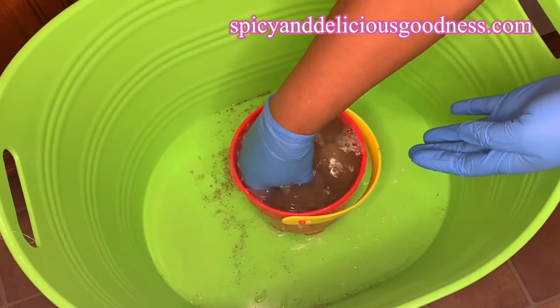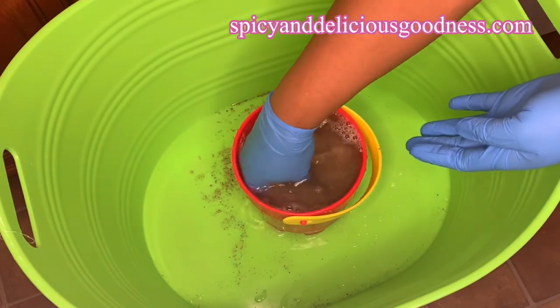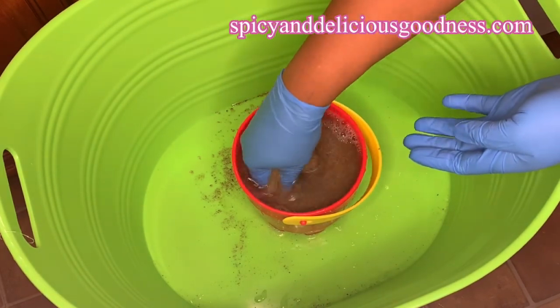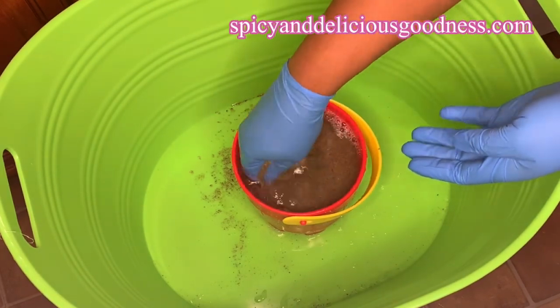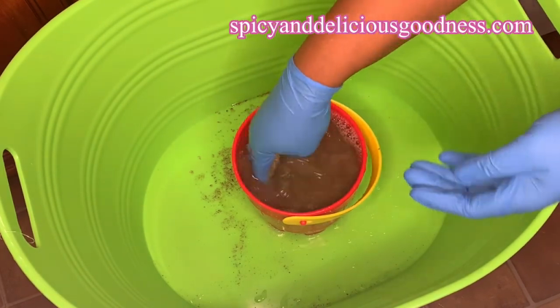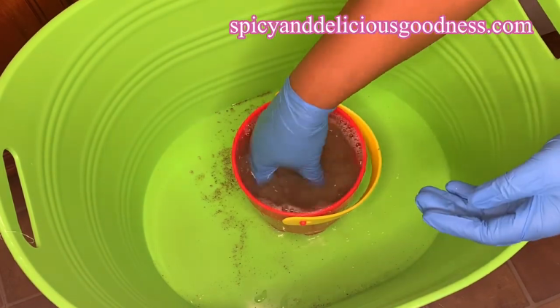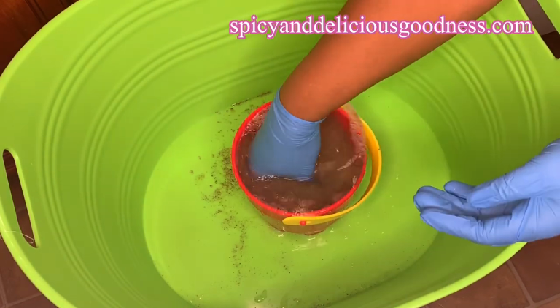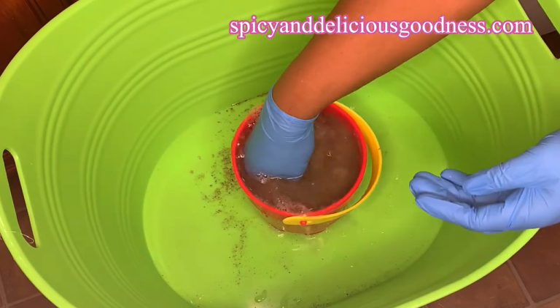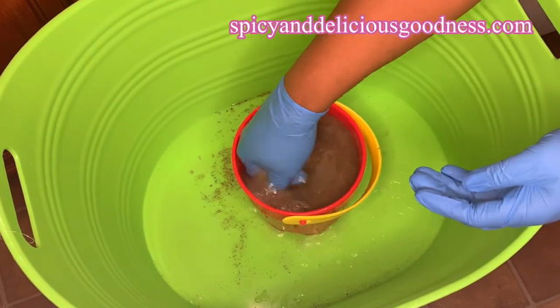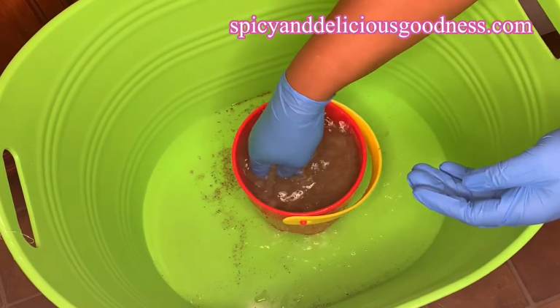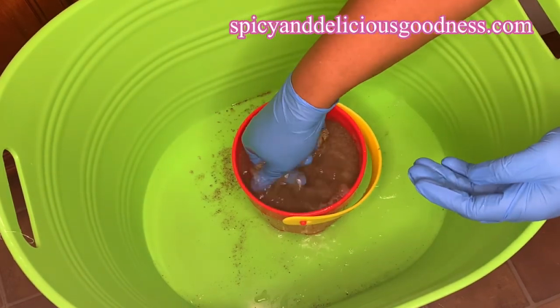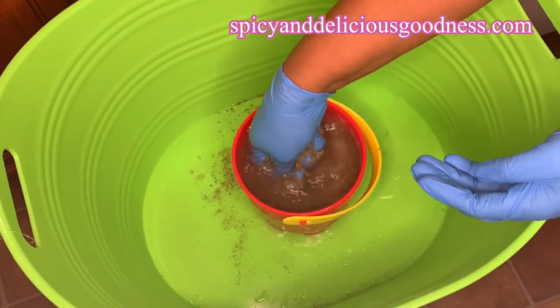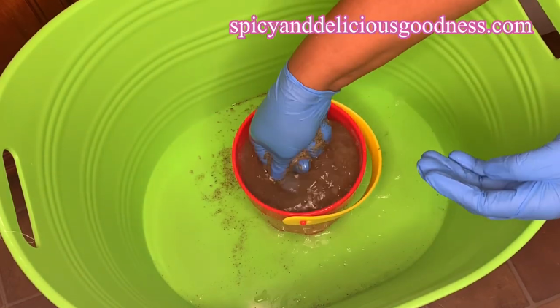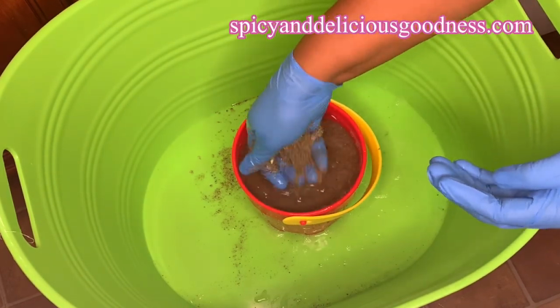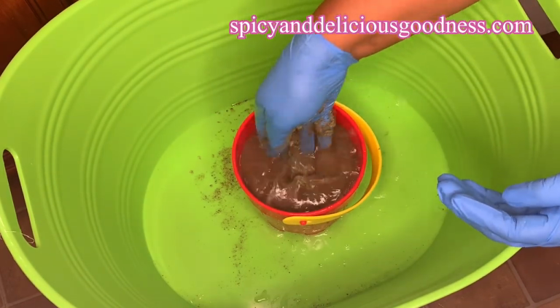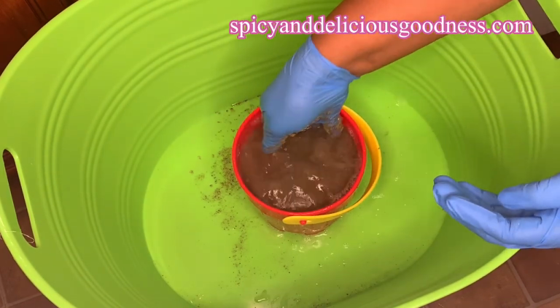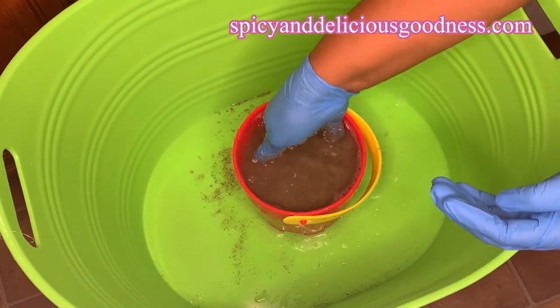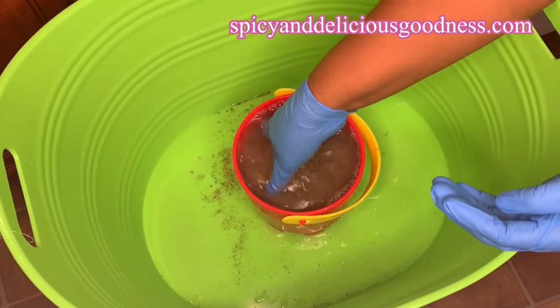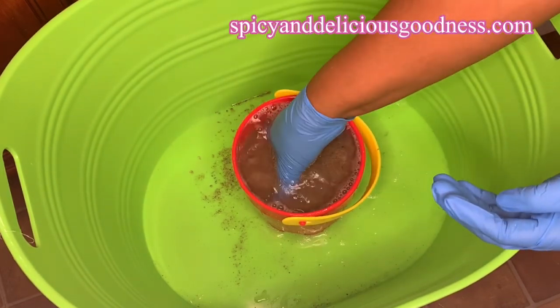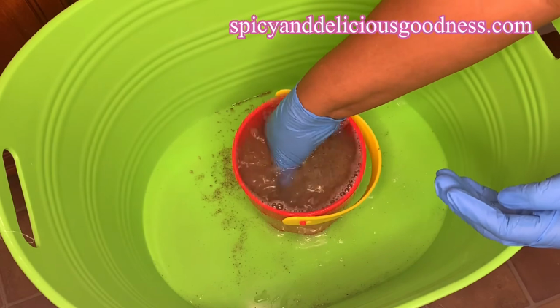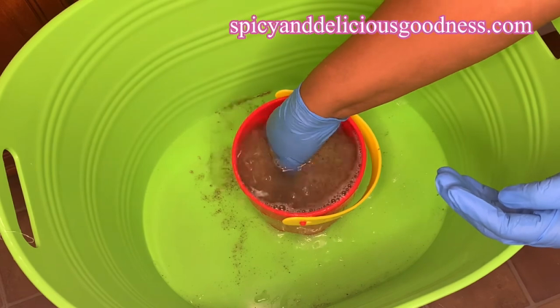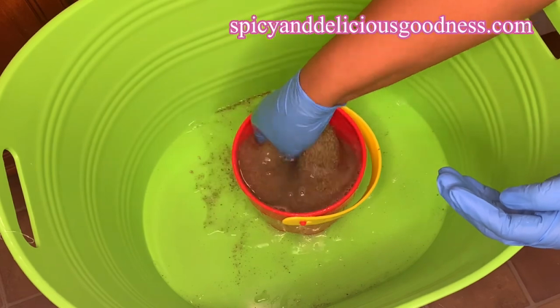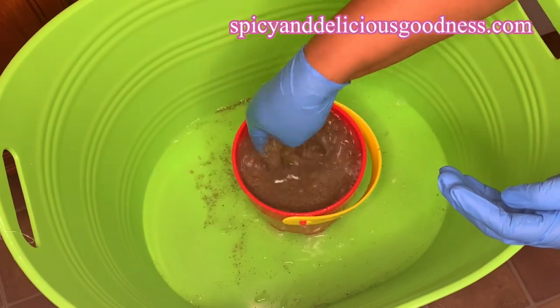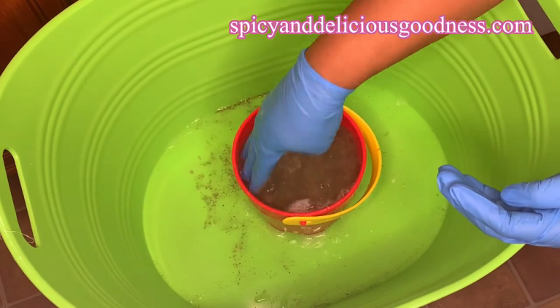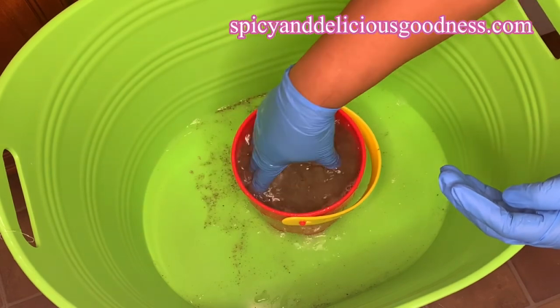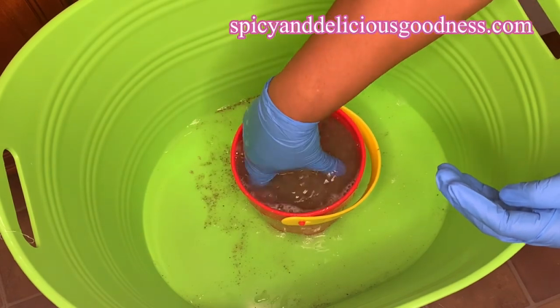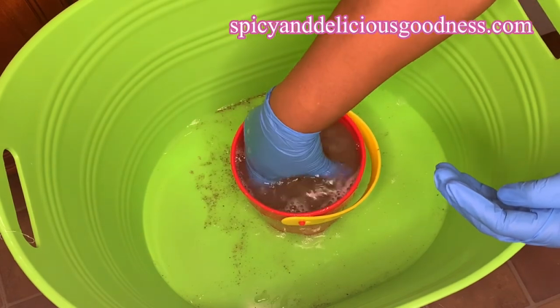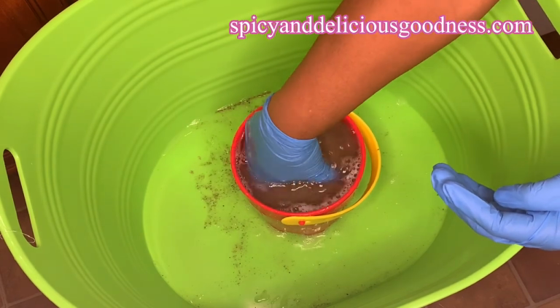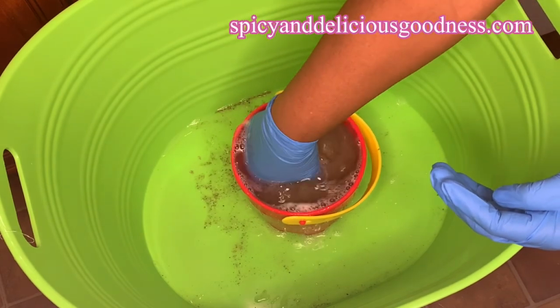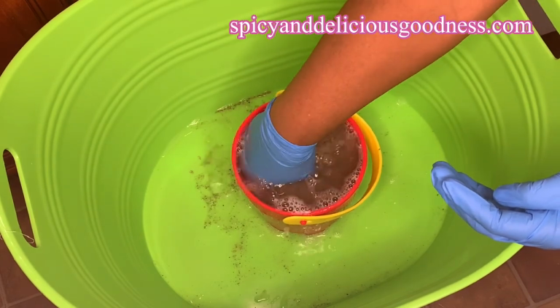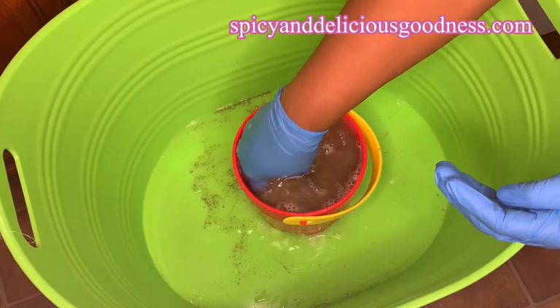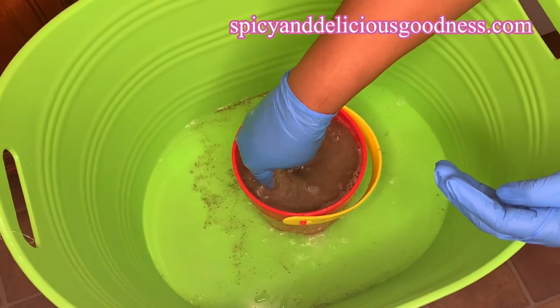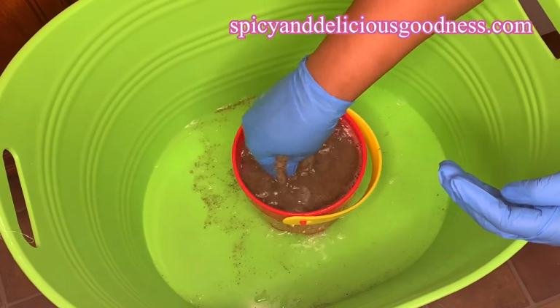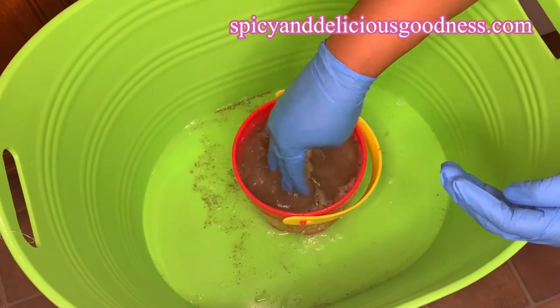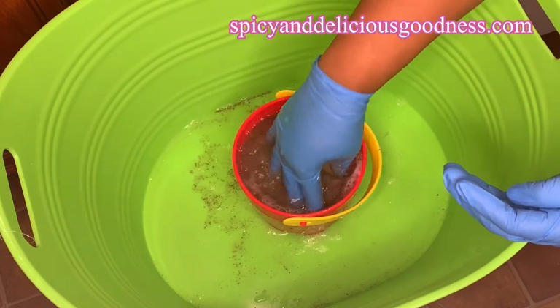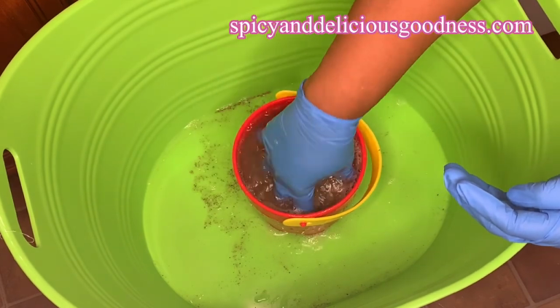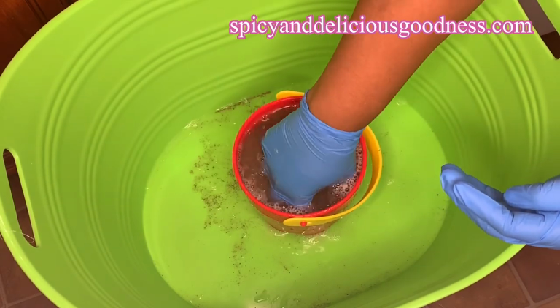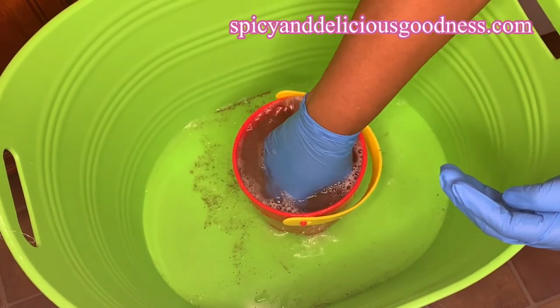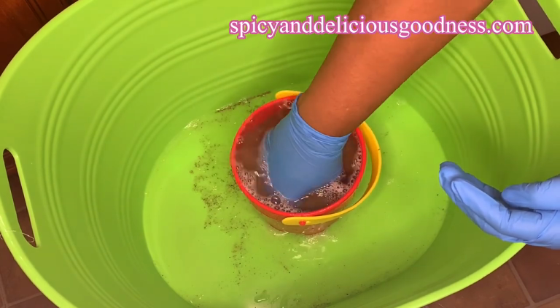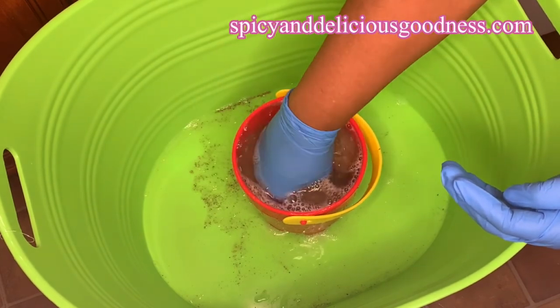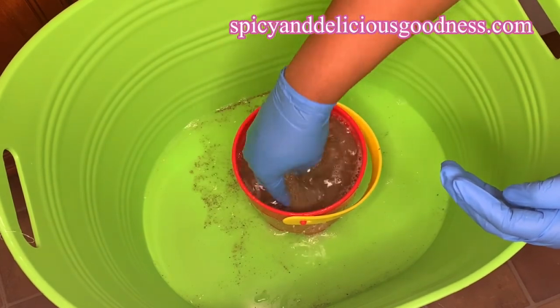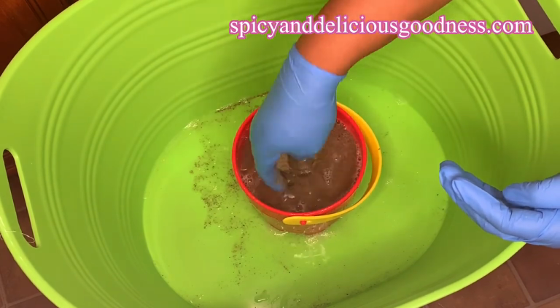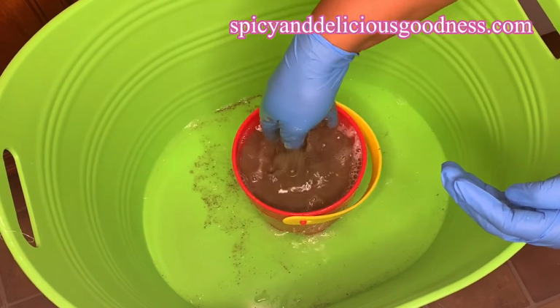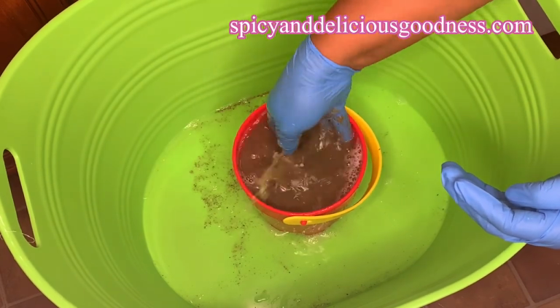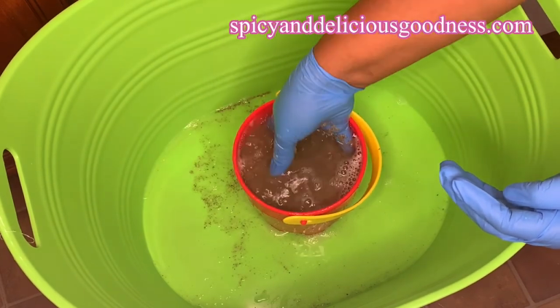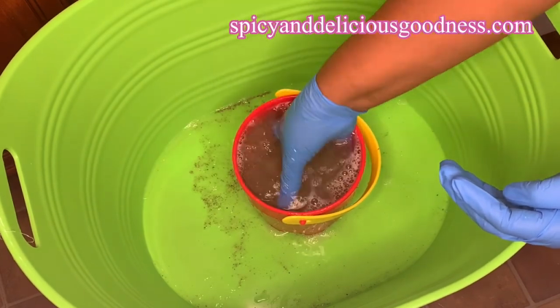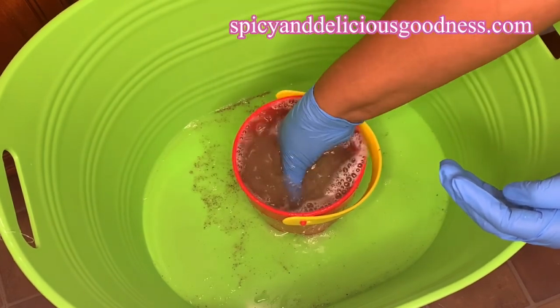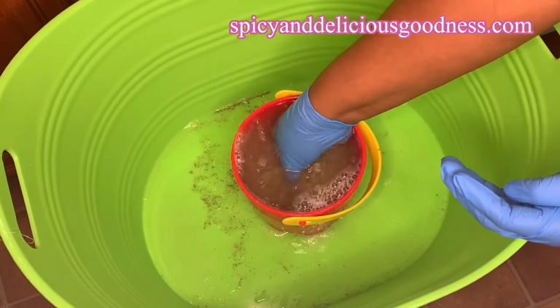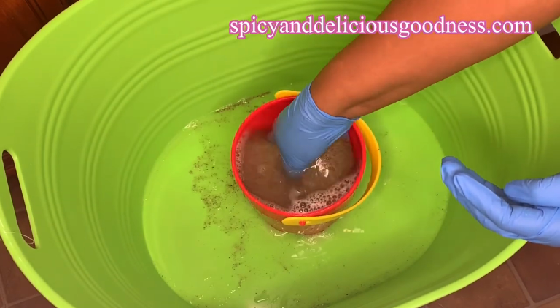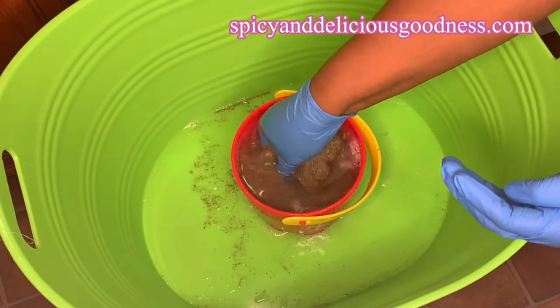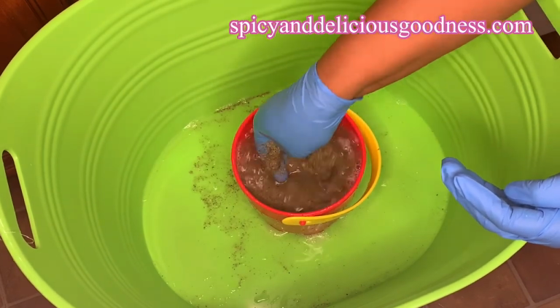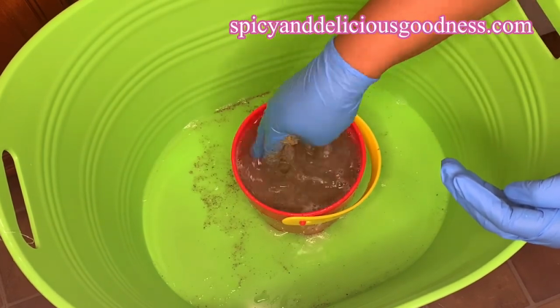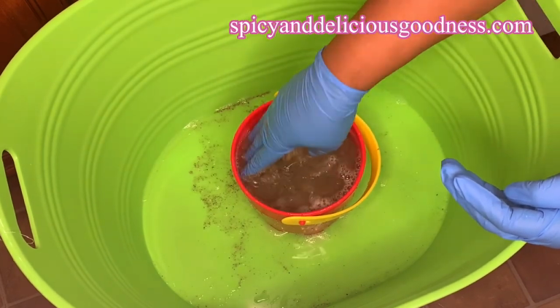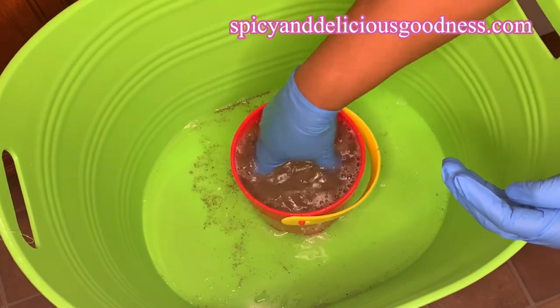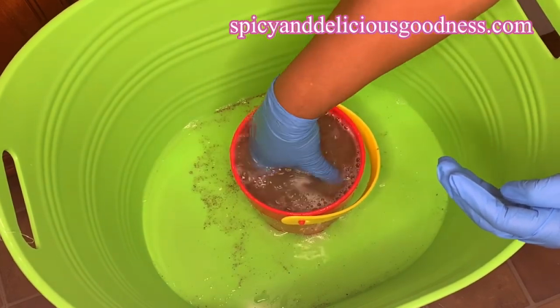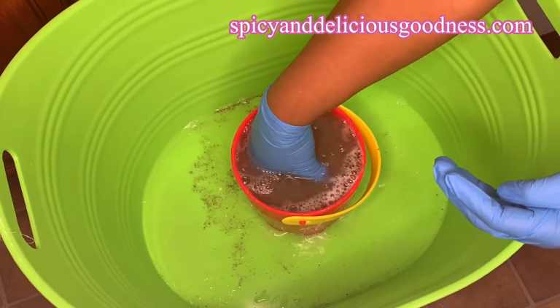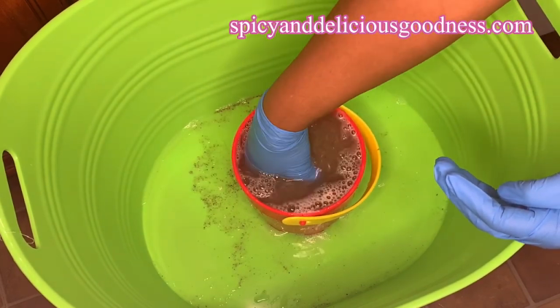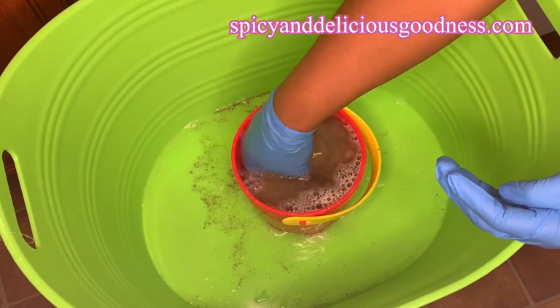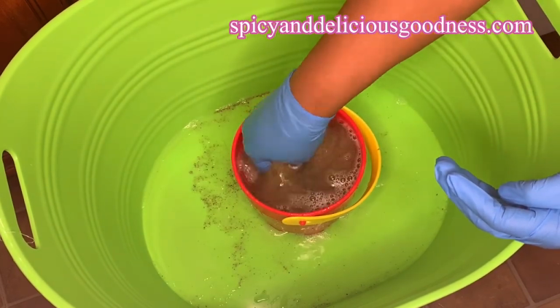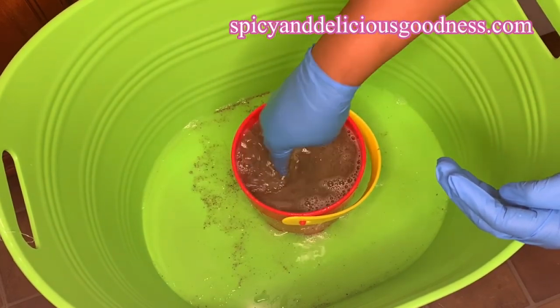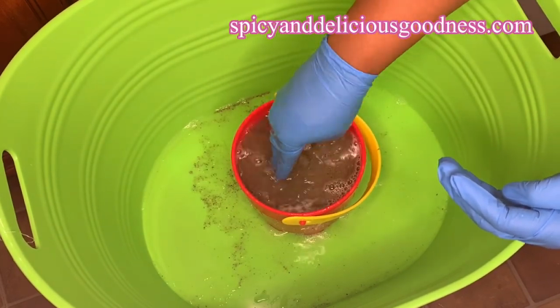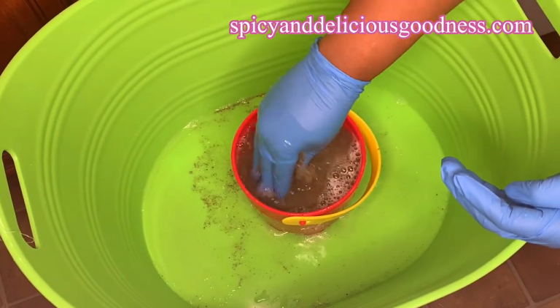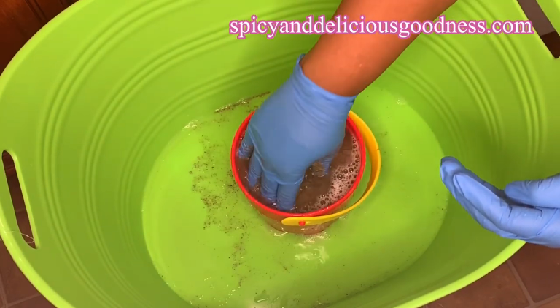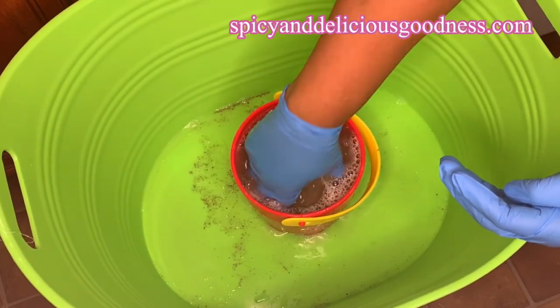Now that it has cooled down, I added some more soap and I'm just going to scrub it the way you wash rice.